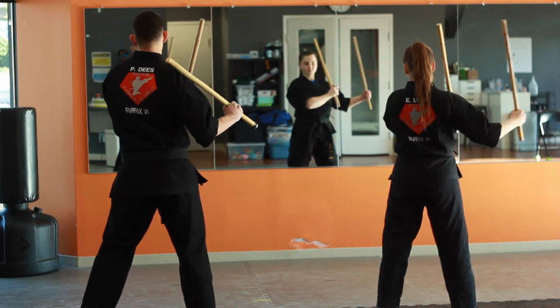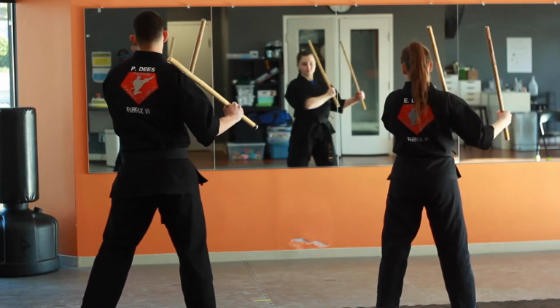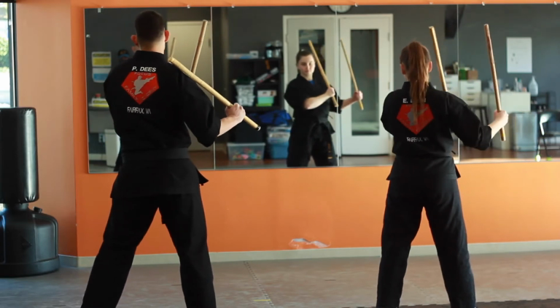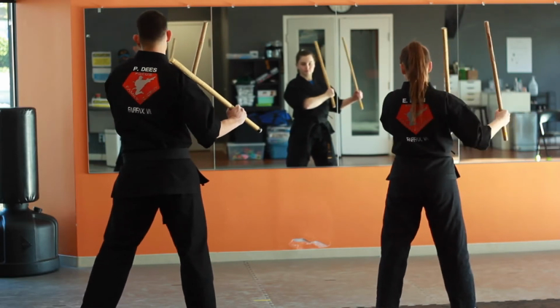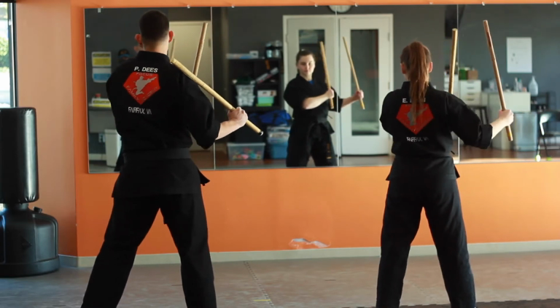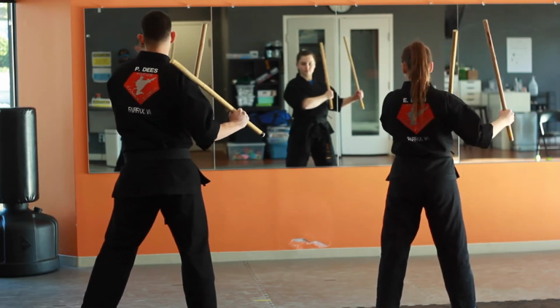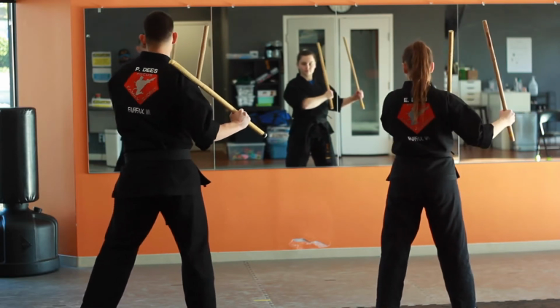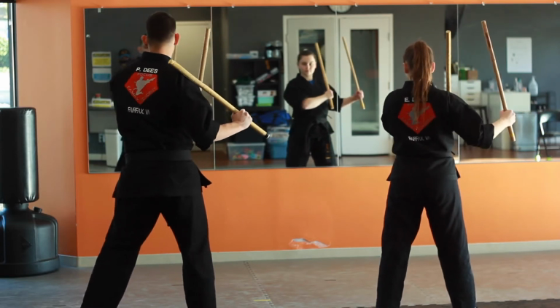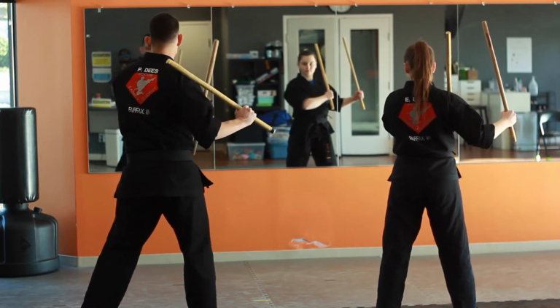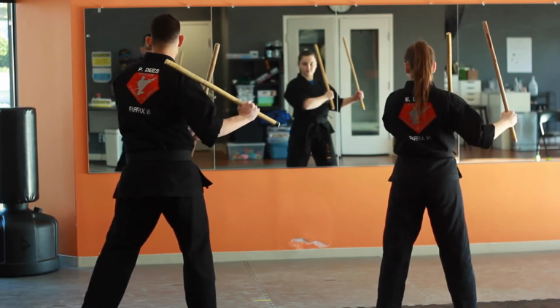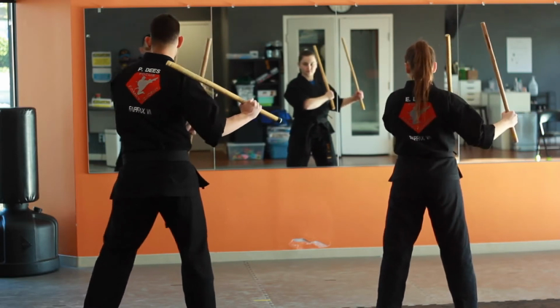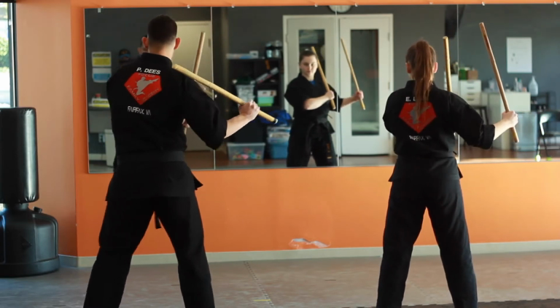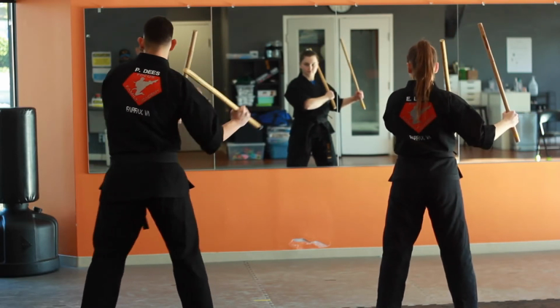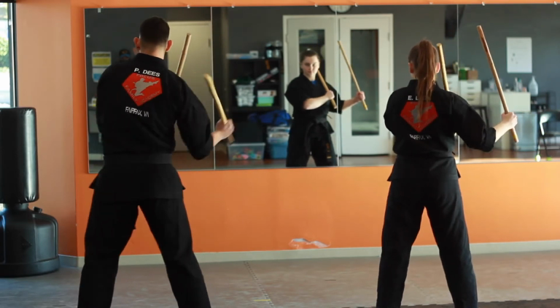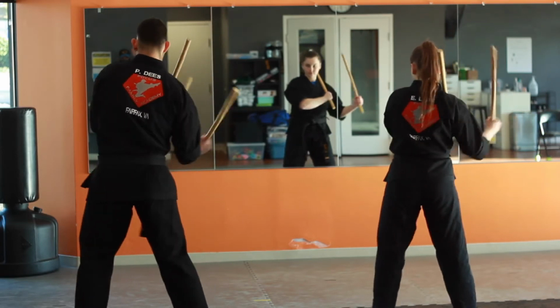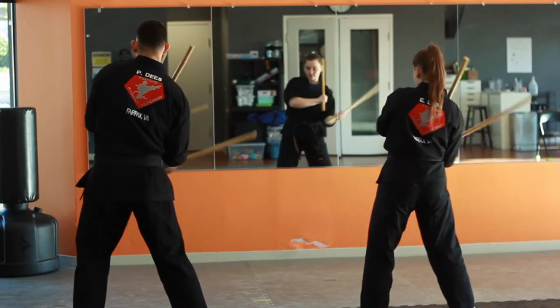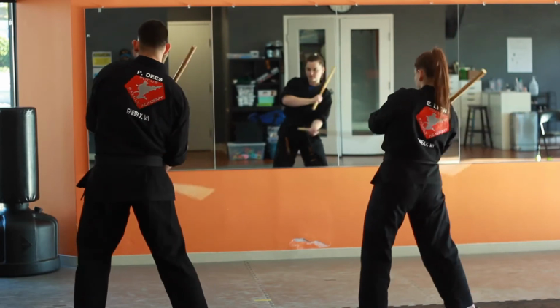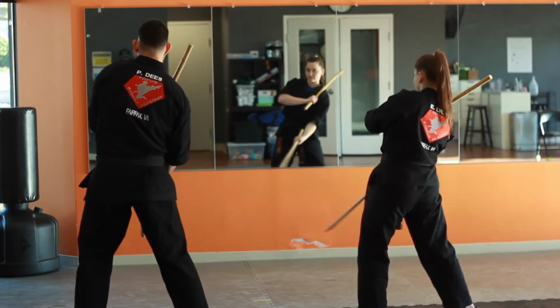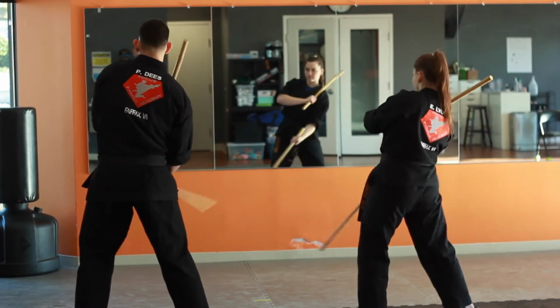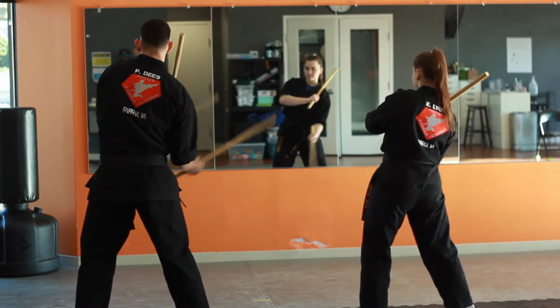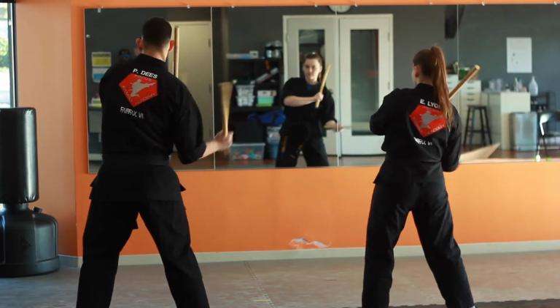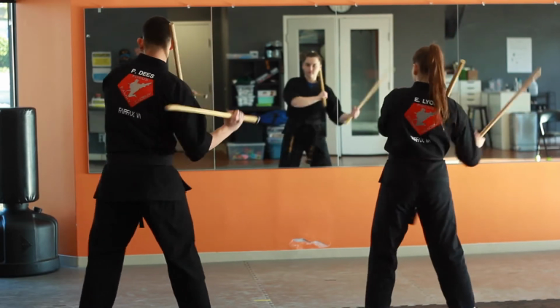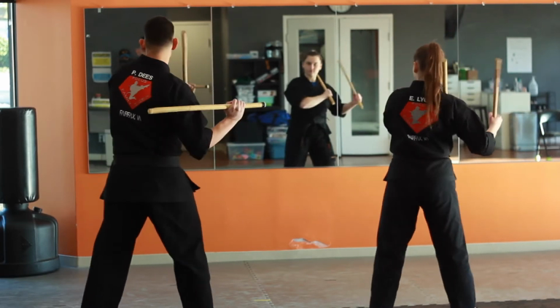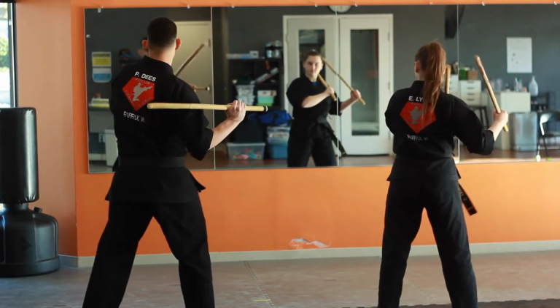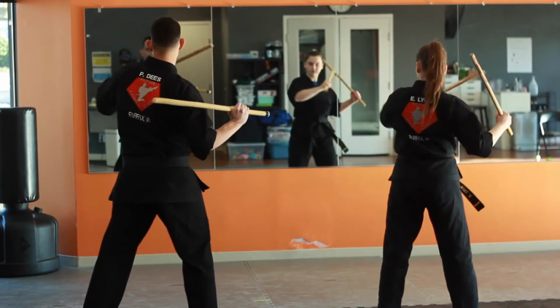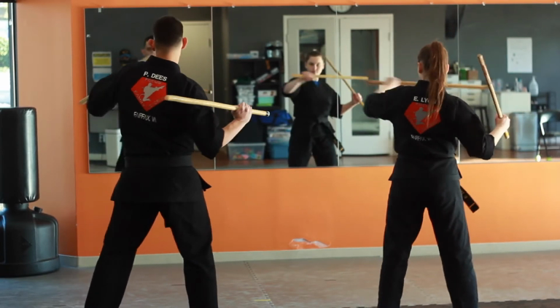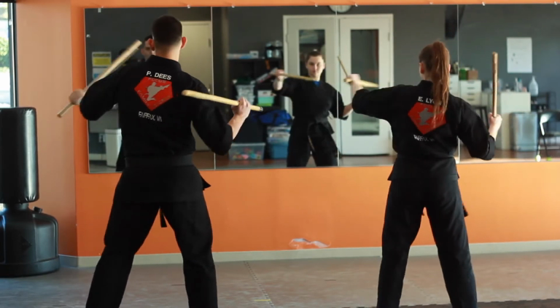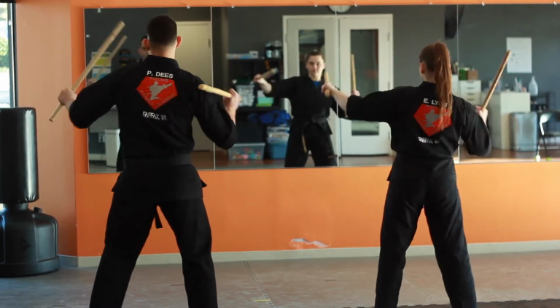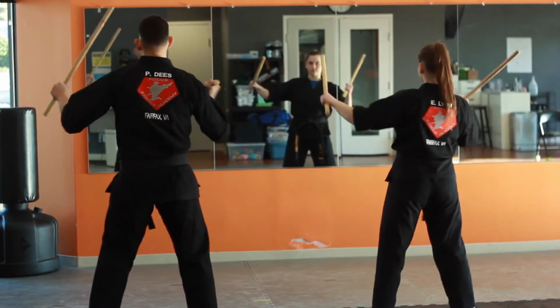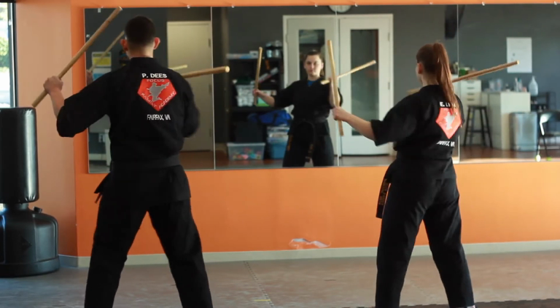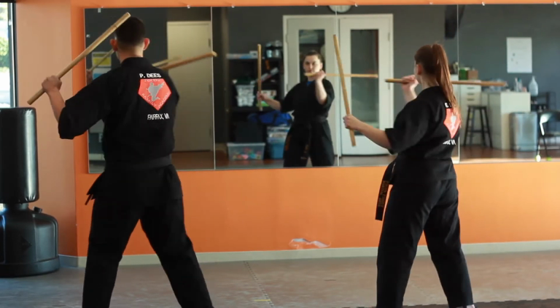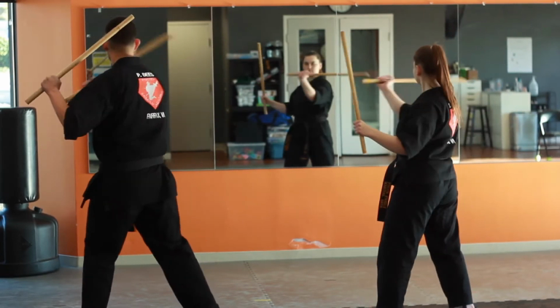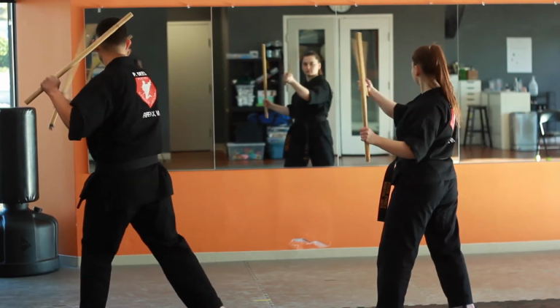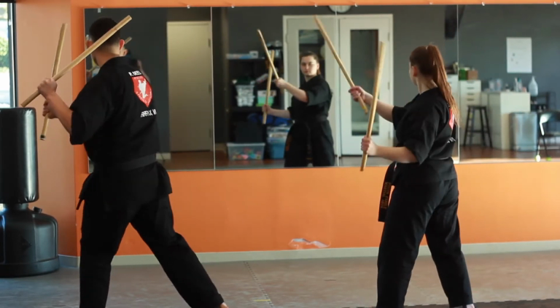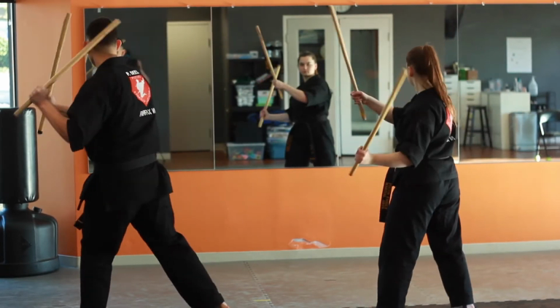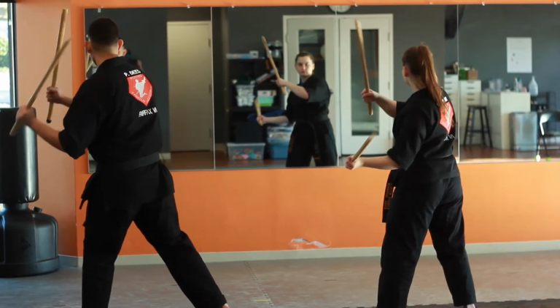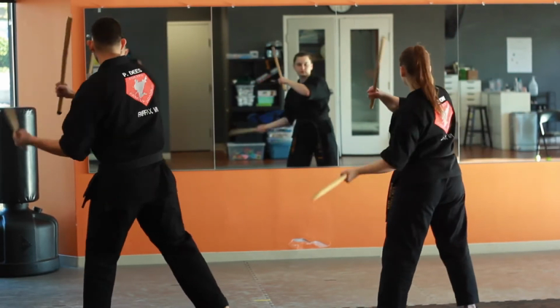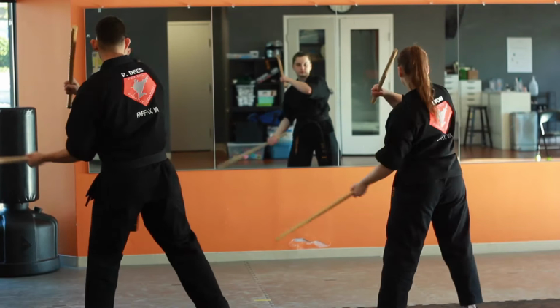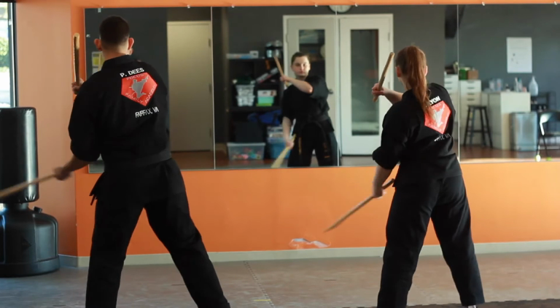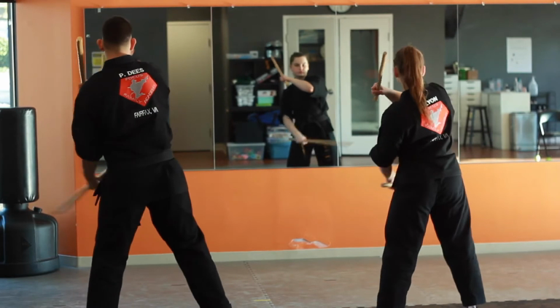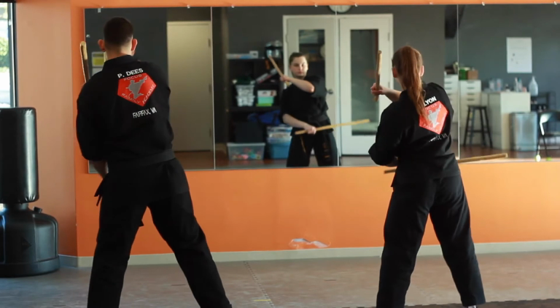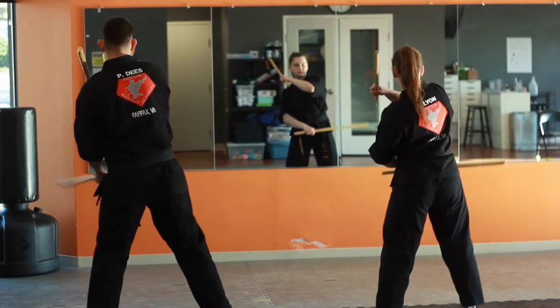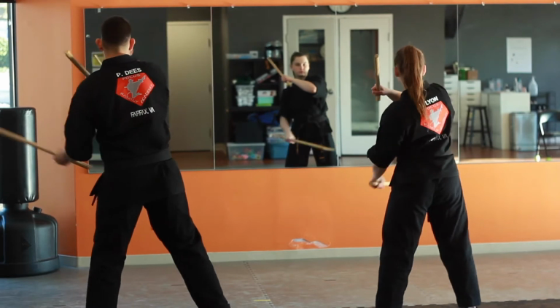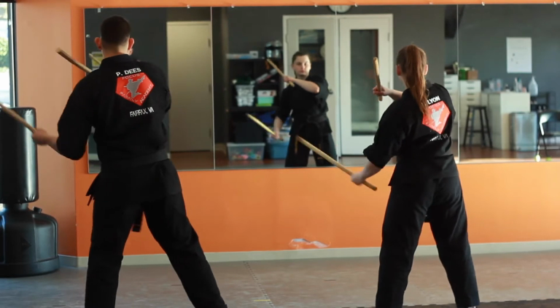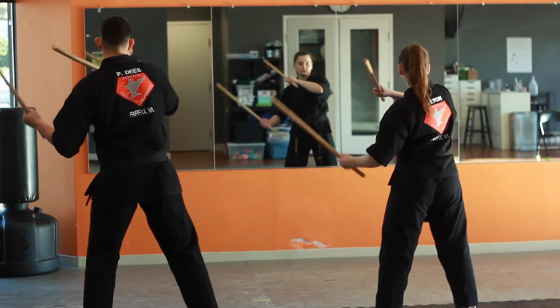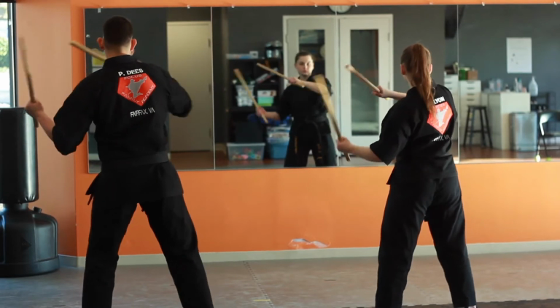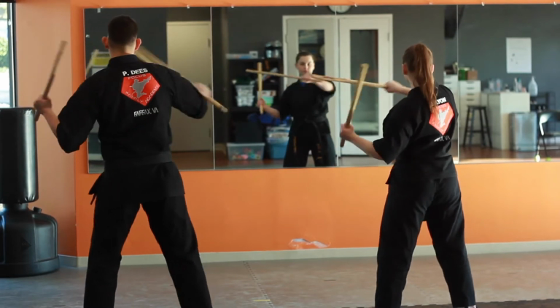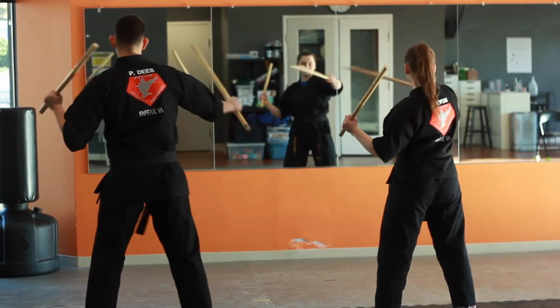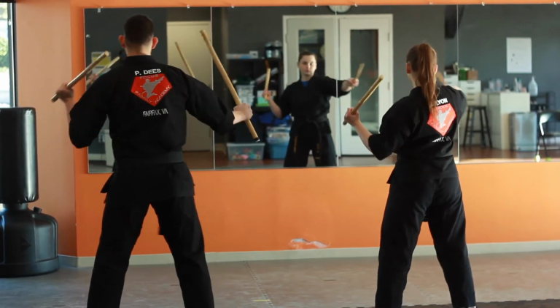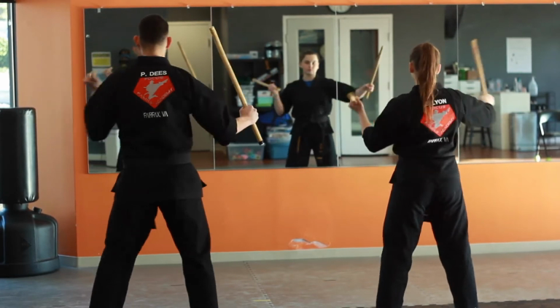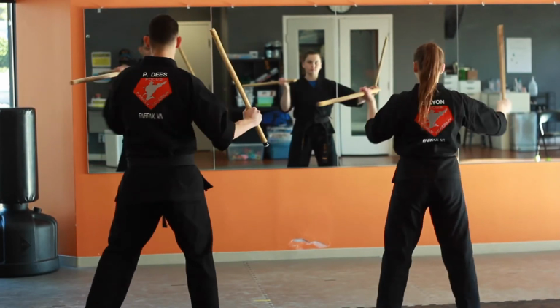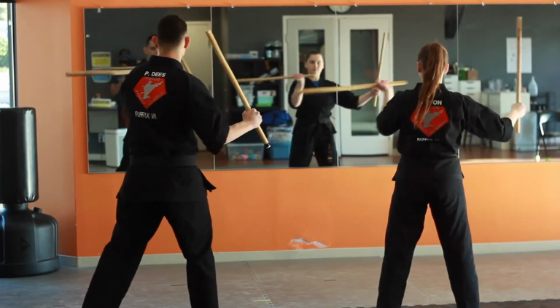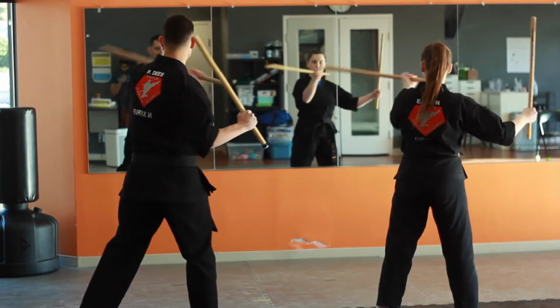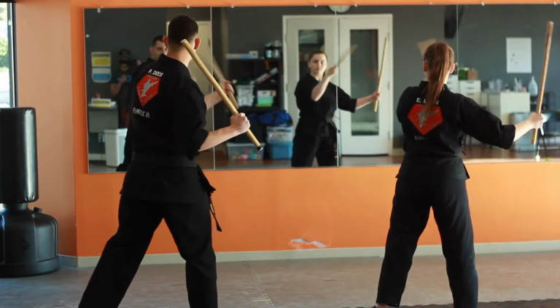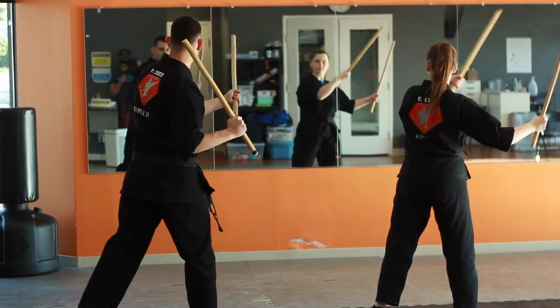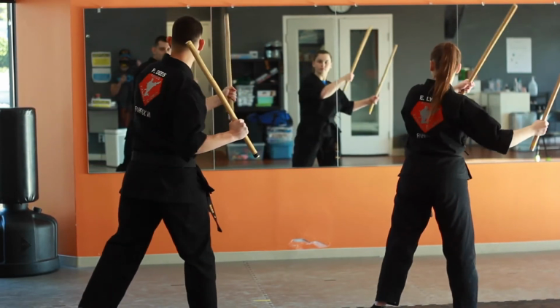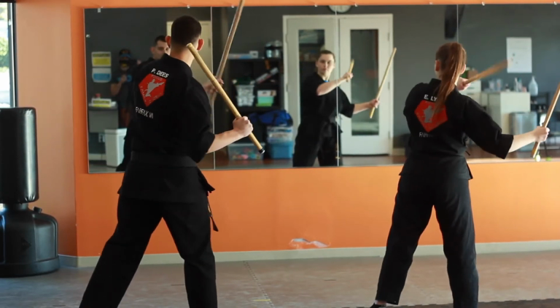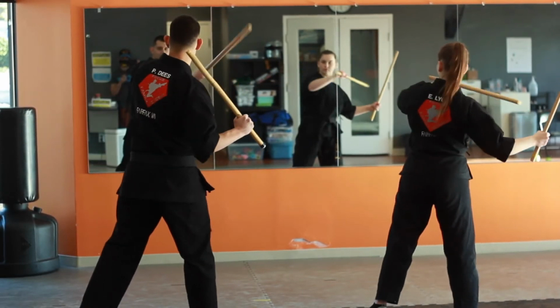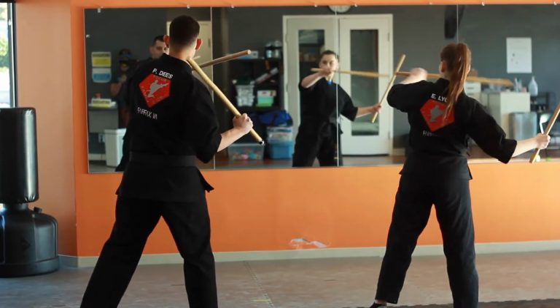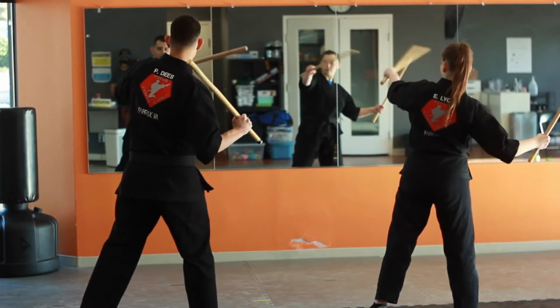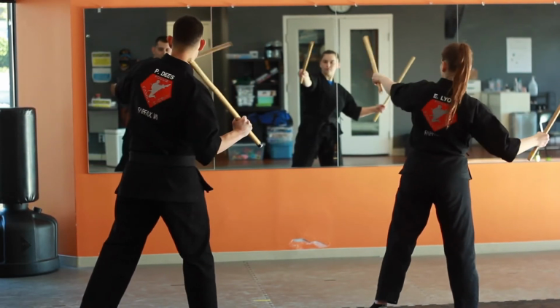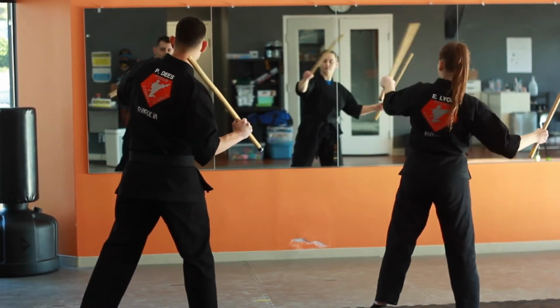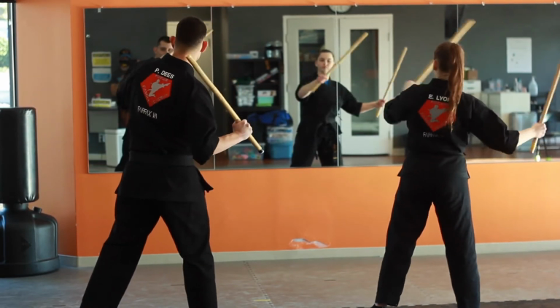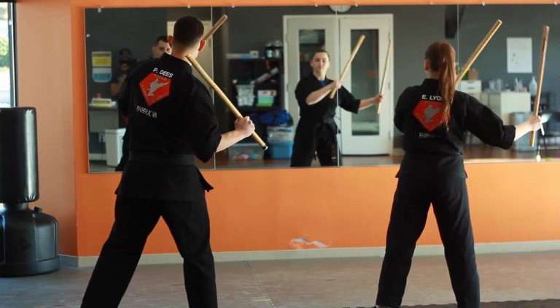Now we're going to find the rhythm. One, two, three, four, five, six, seven.